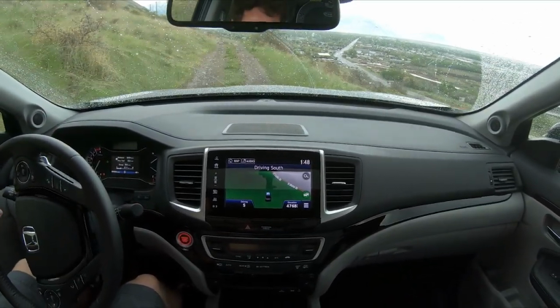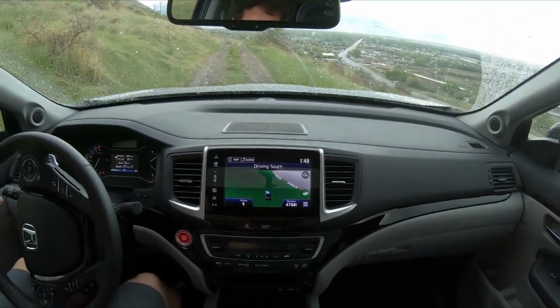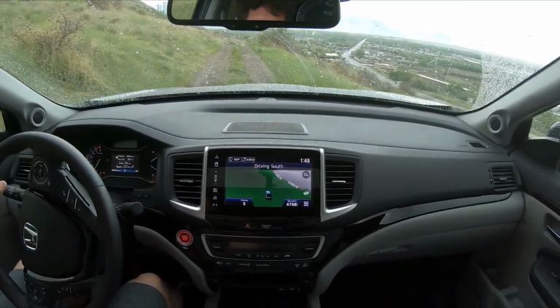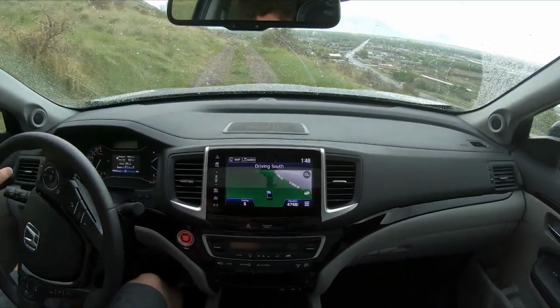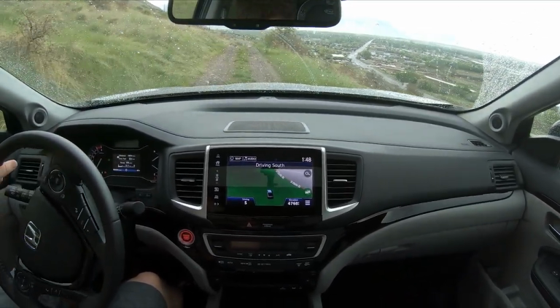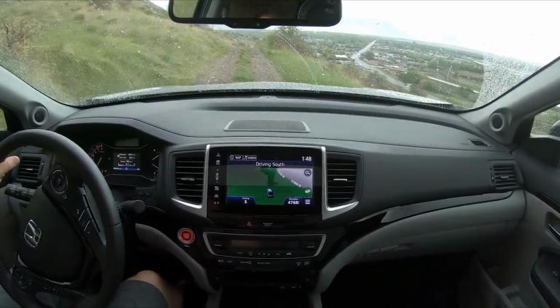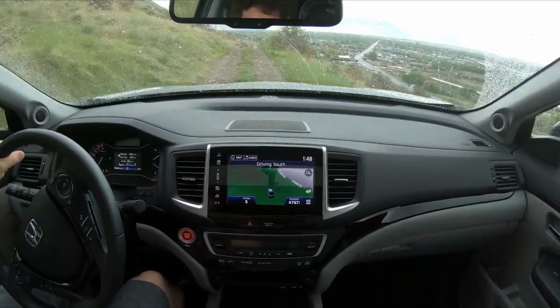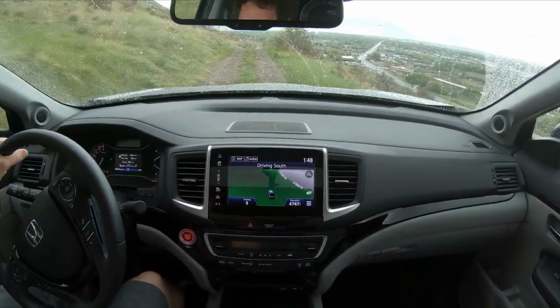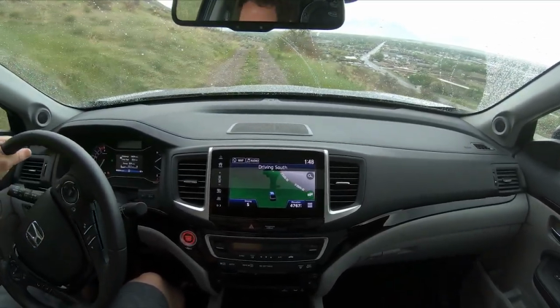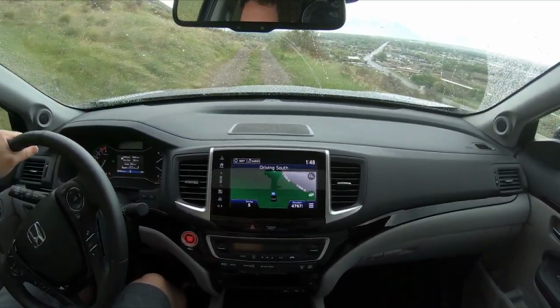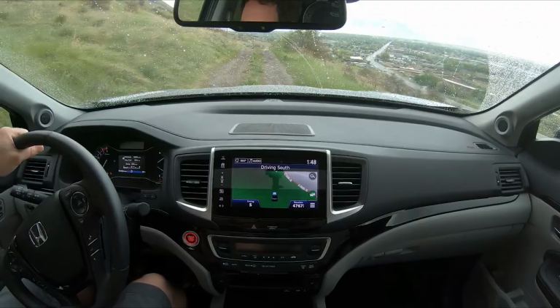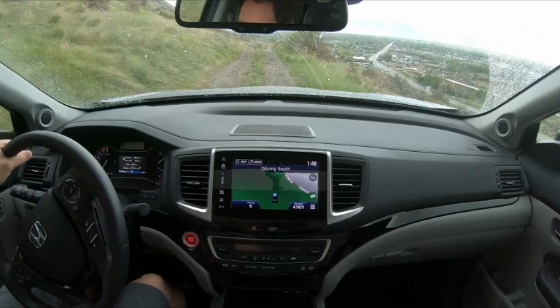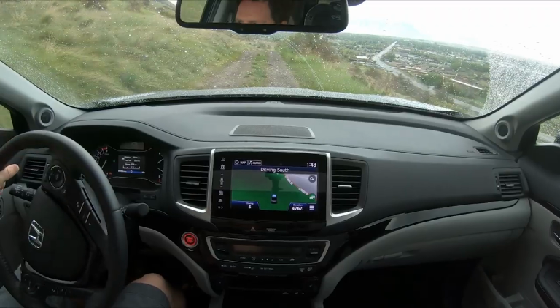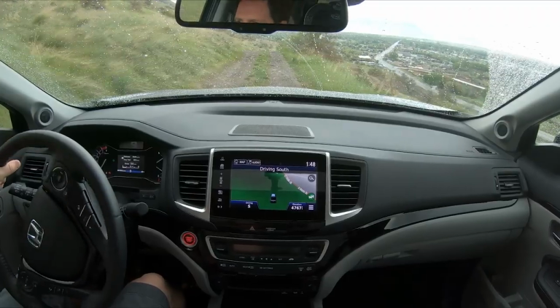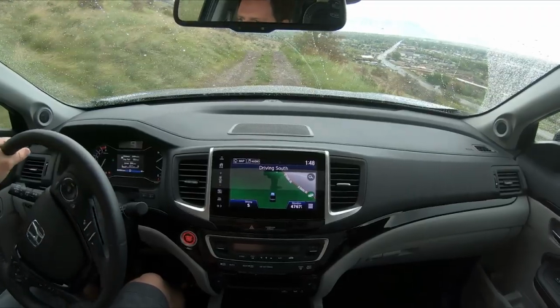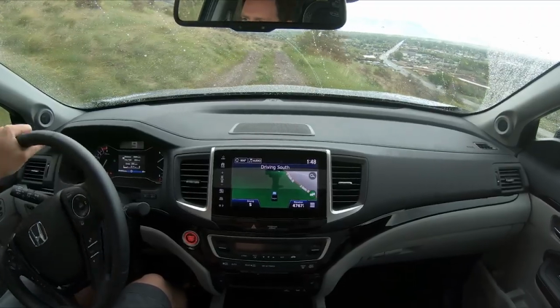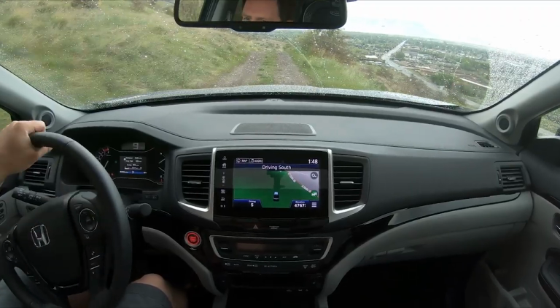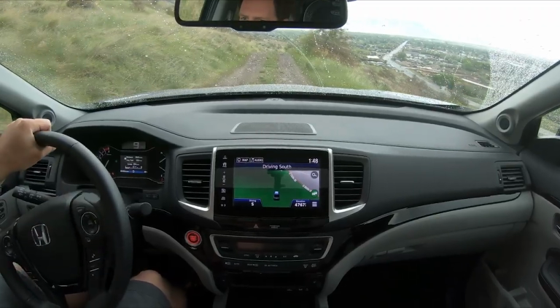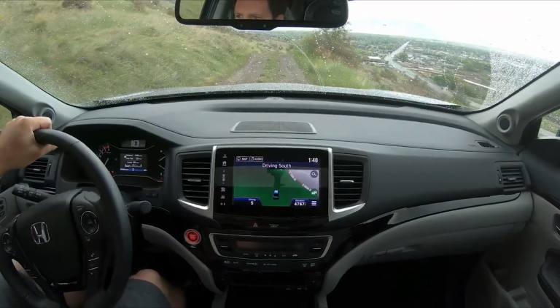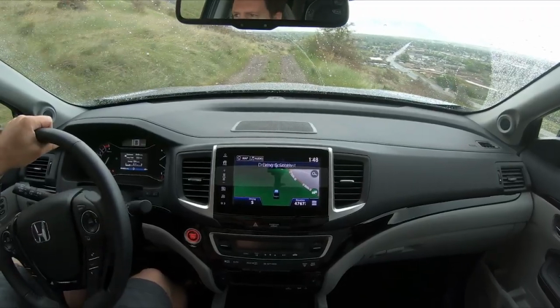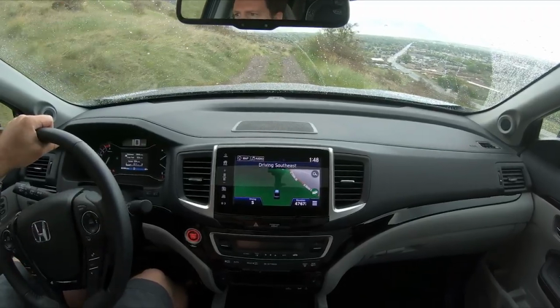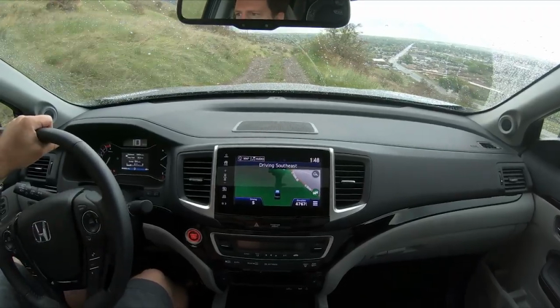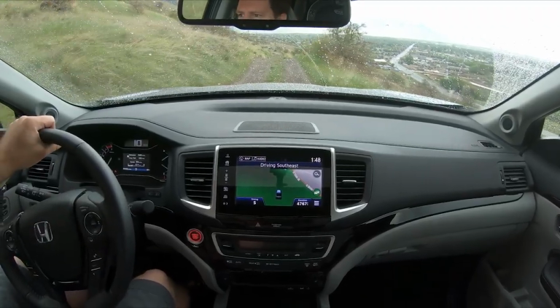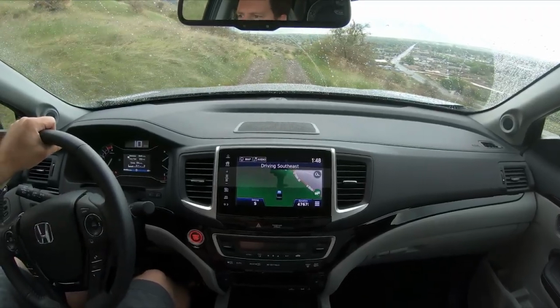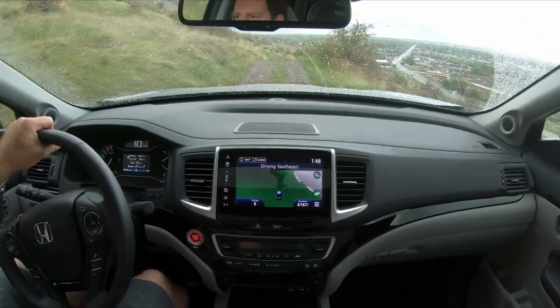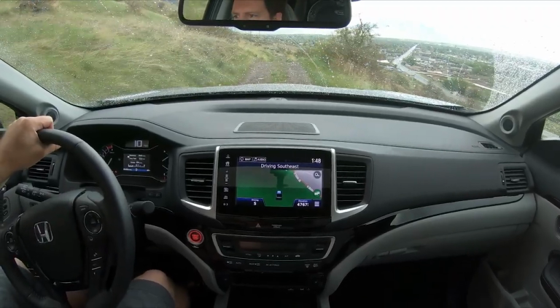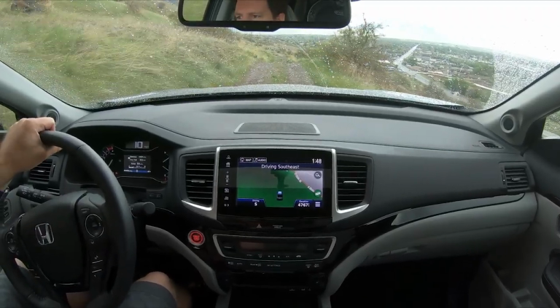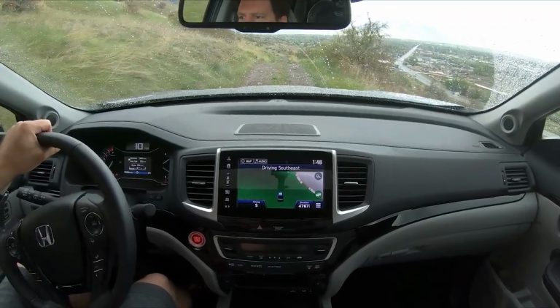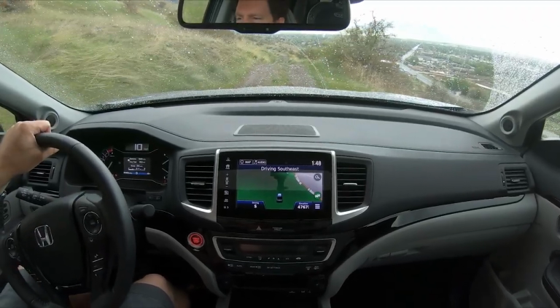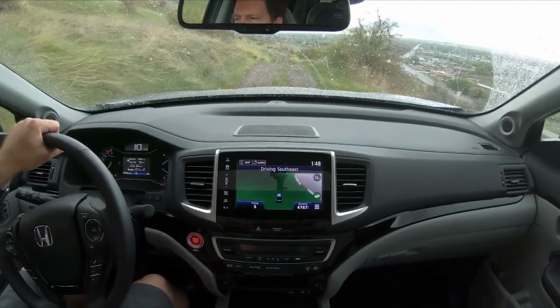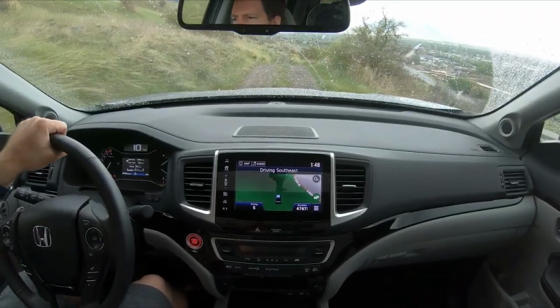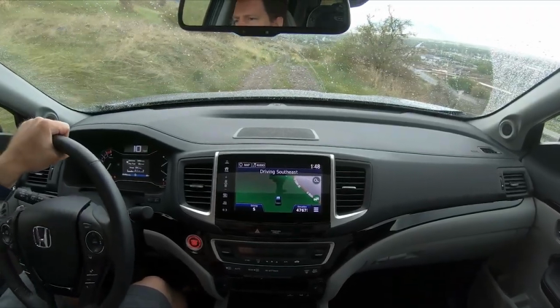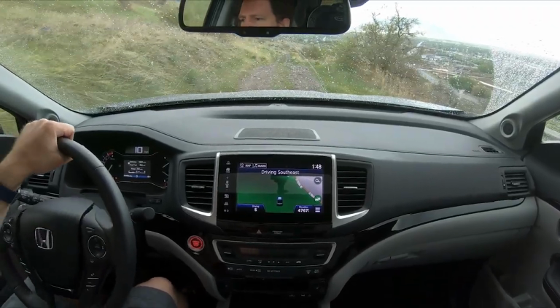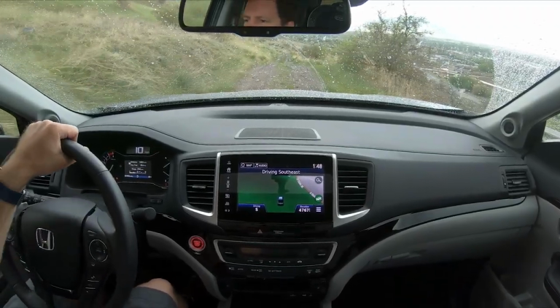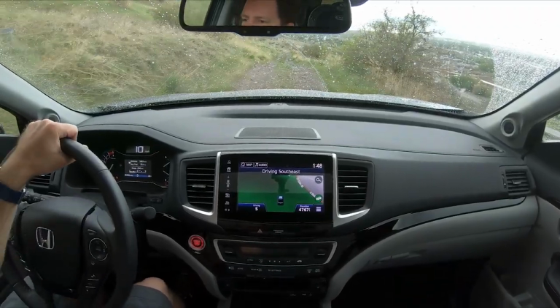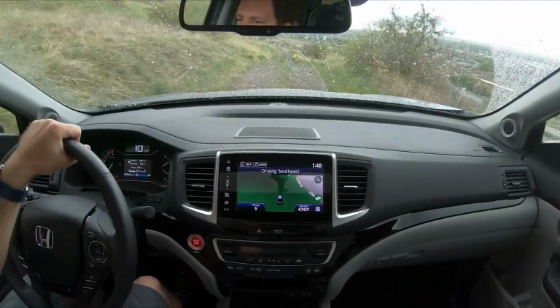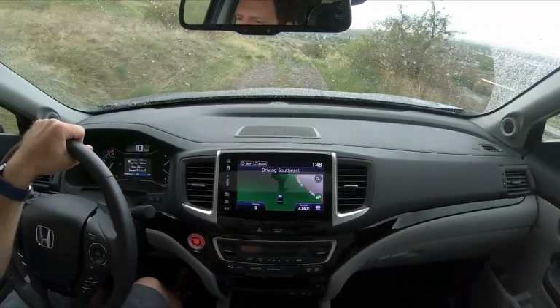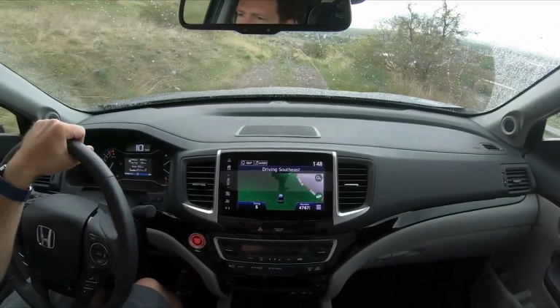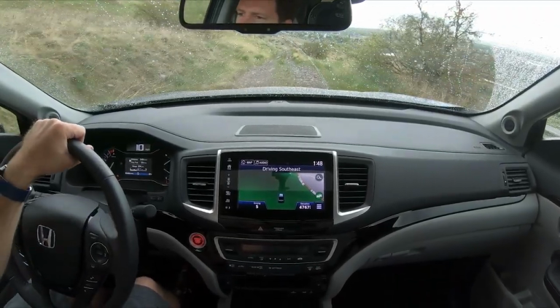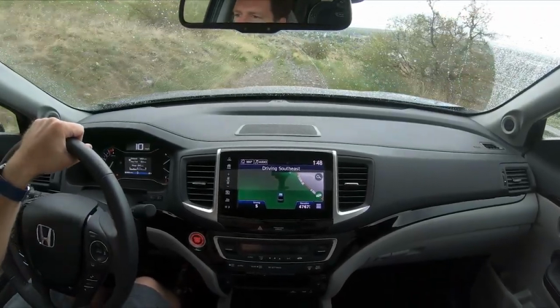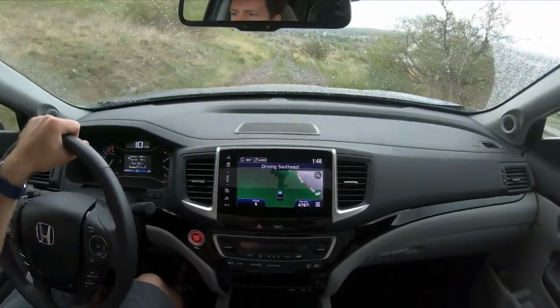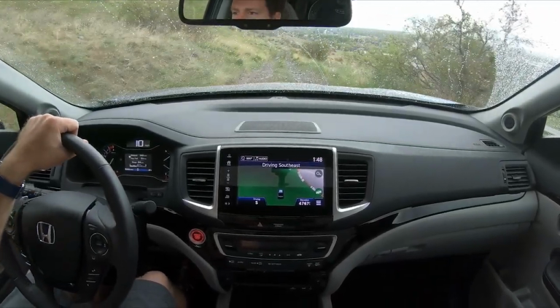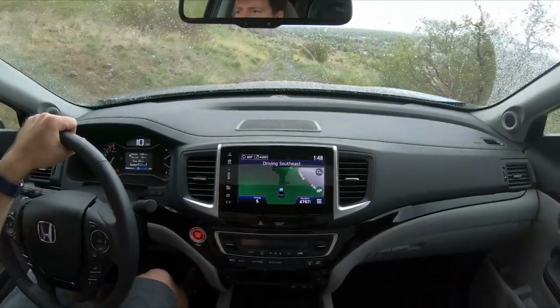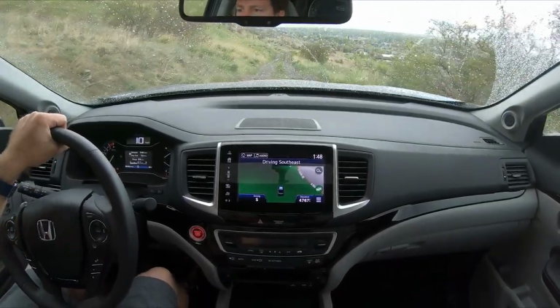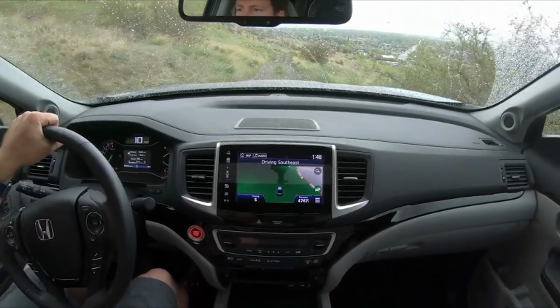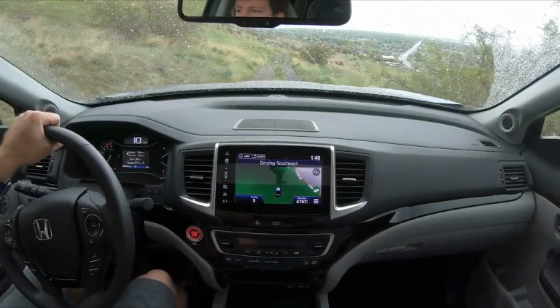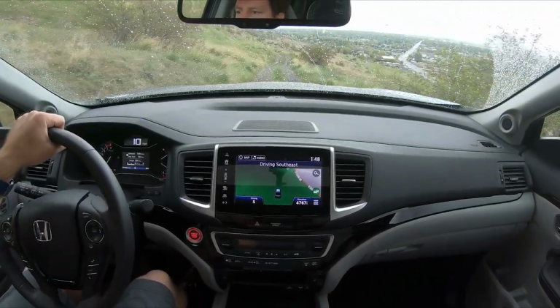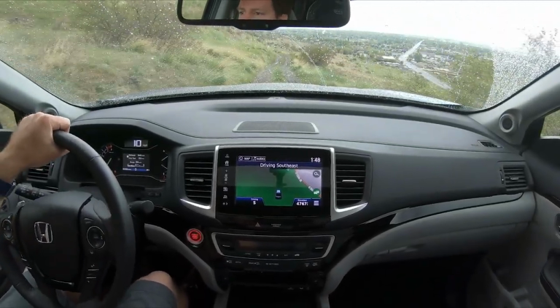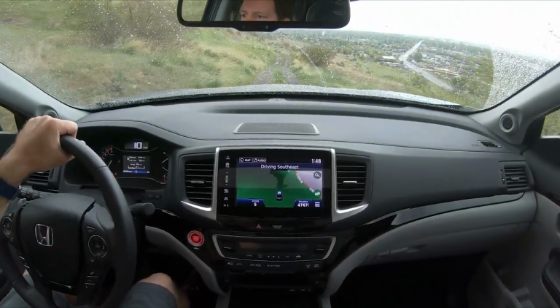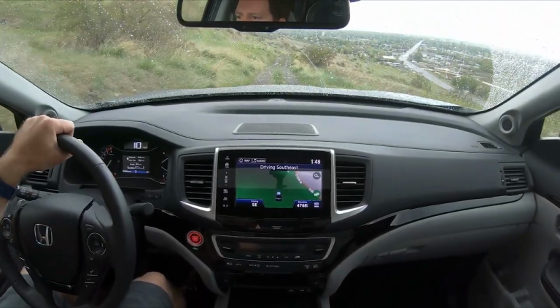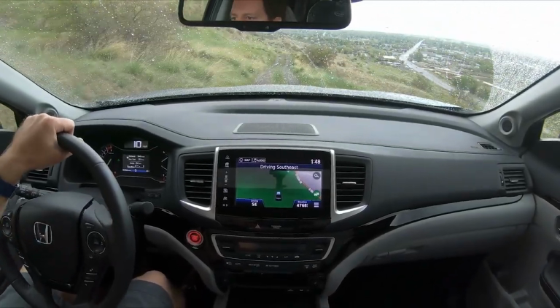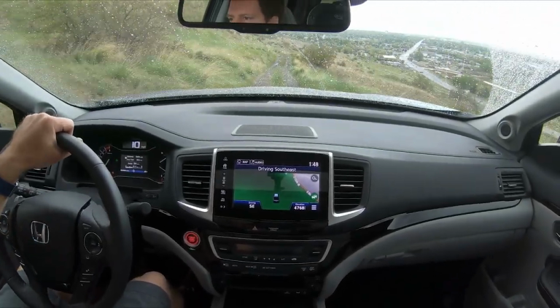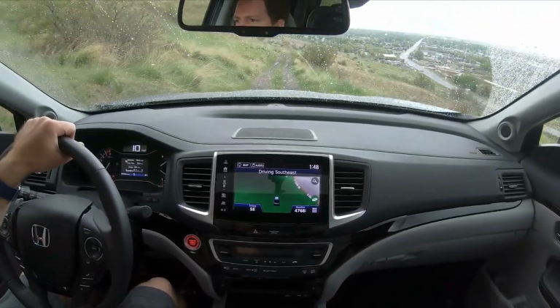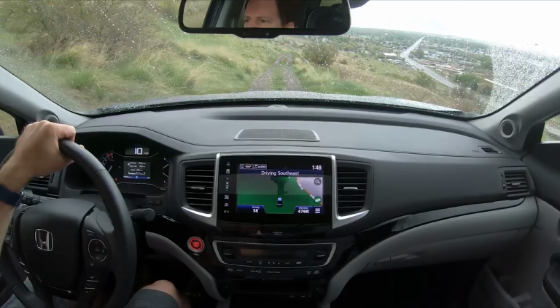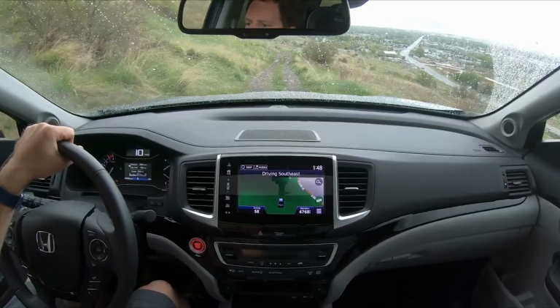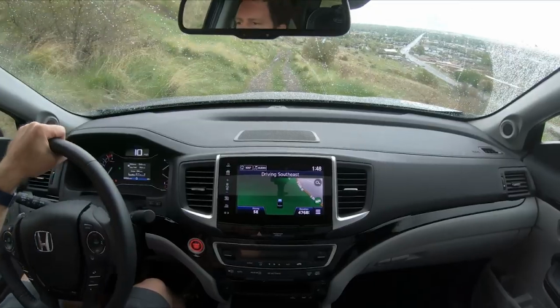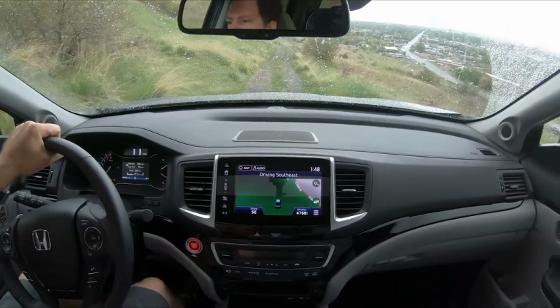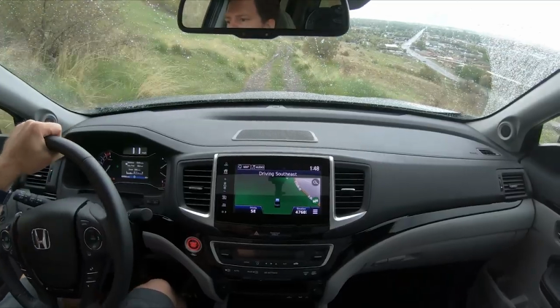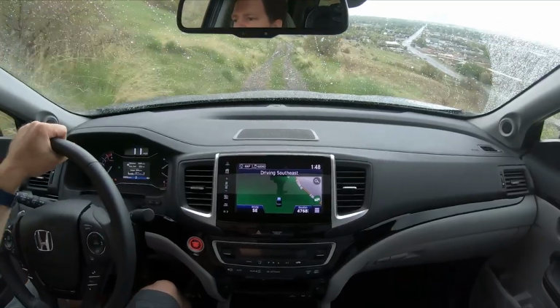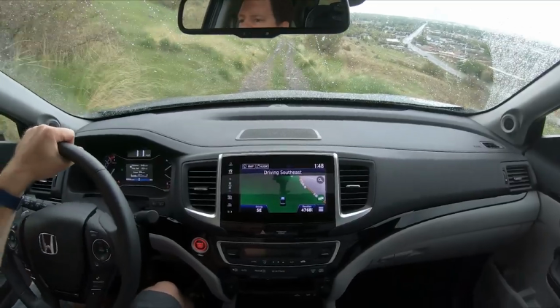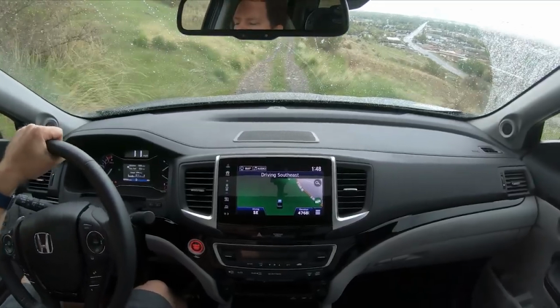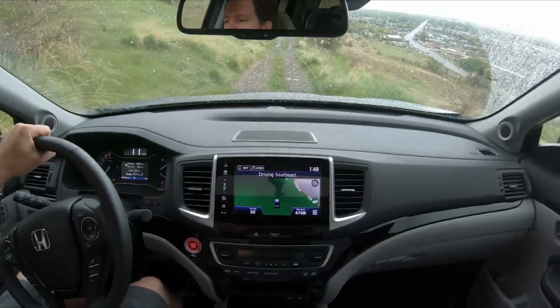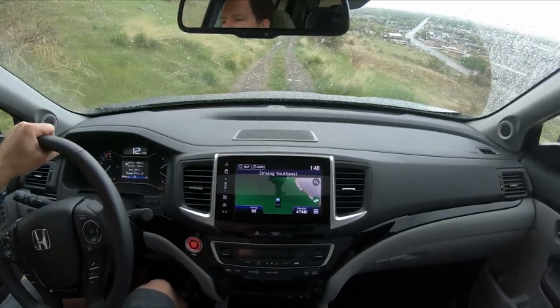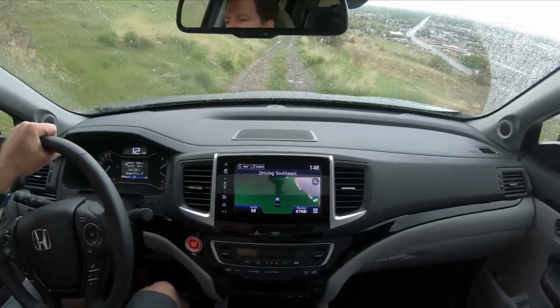The power is still a 3.5-liter engine, but they've updated the V6 — 3.5 V6. I can pick up the speed a little bit here.